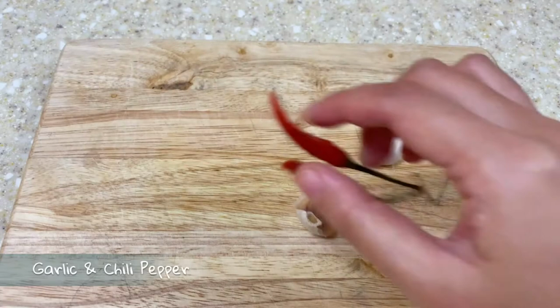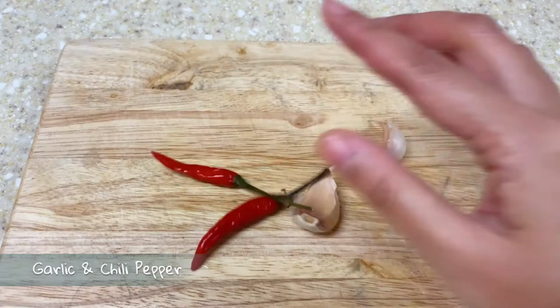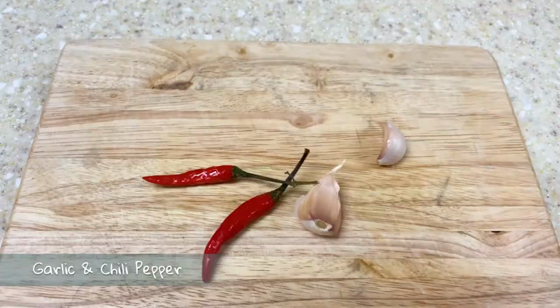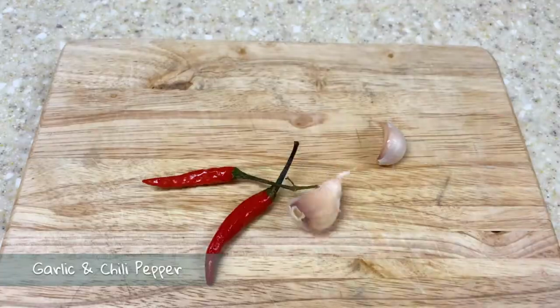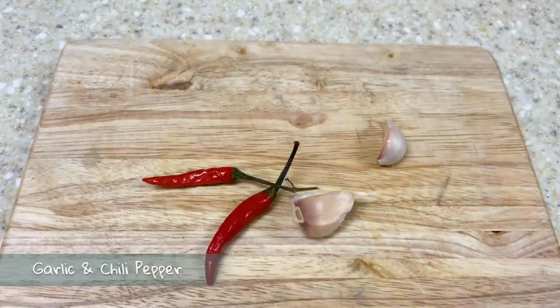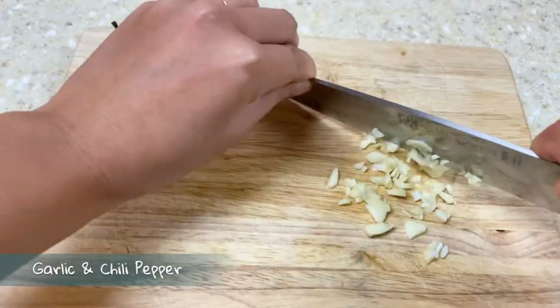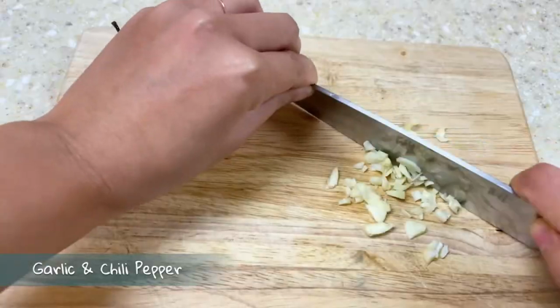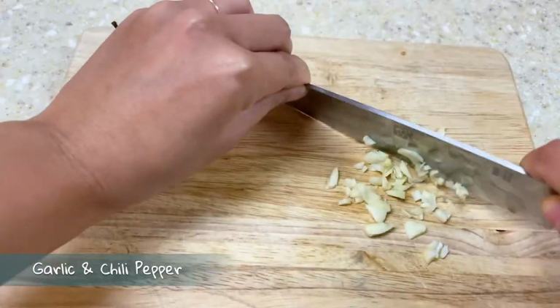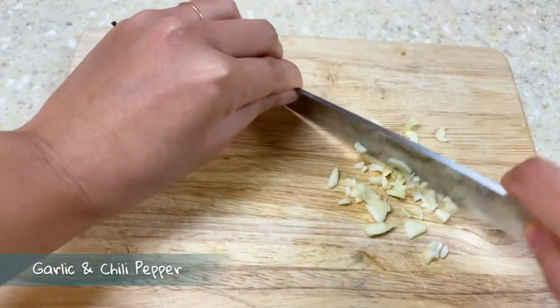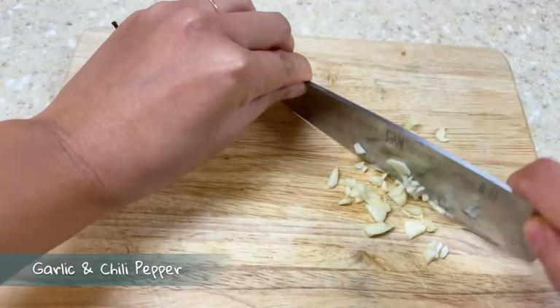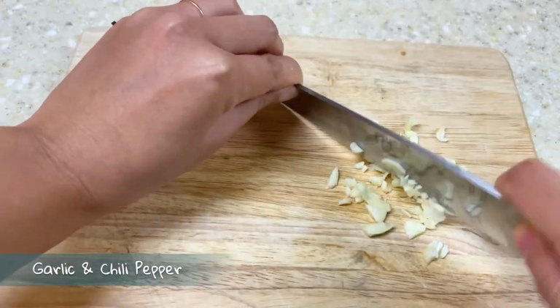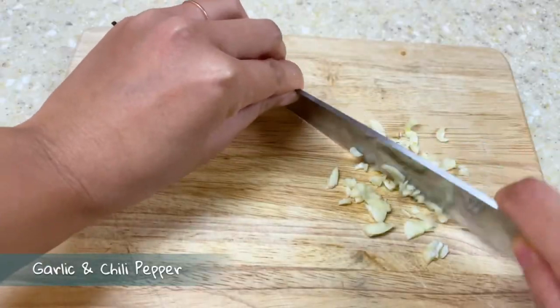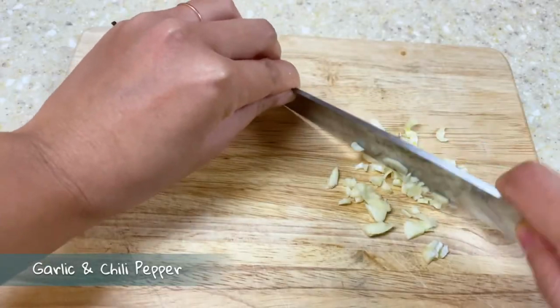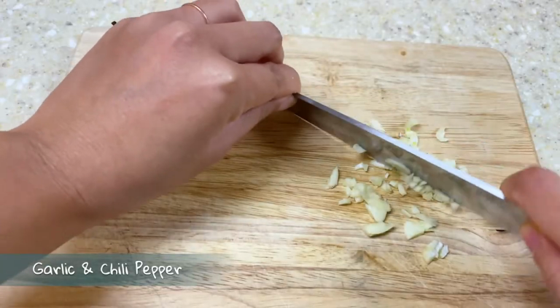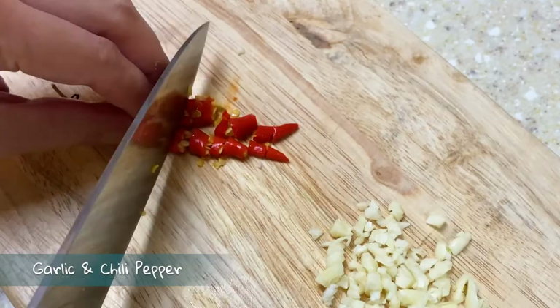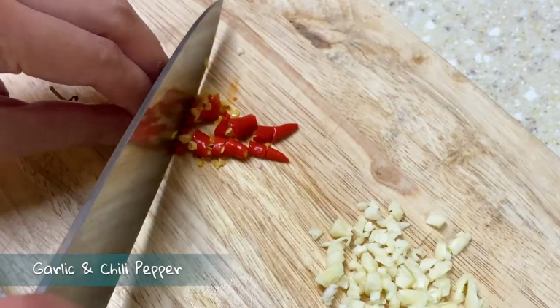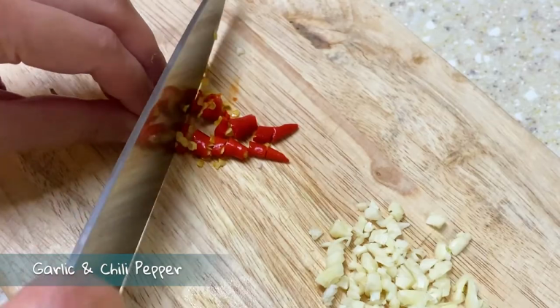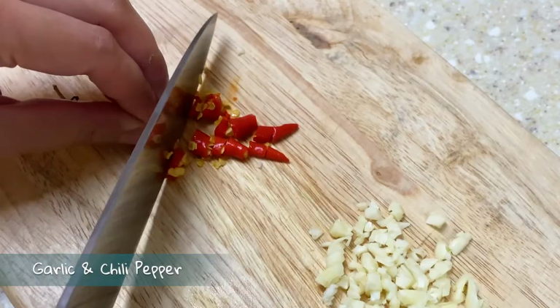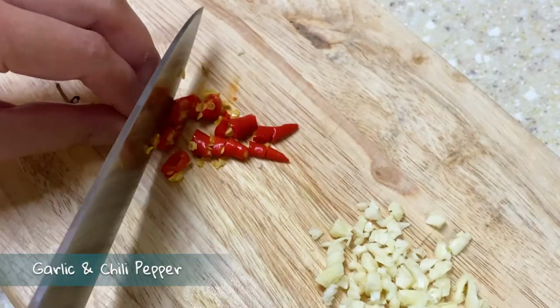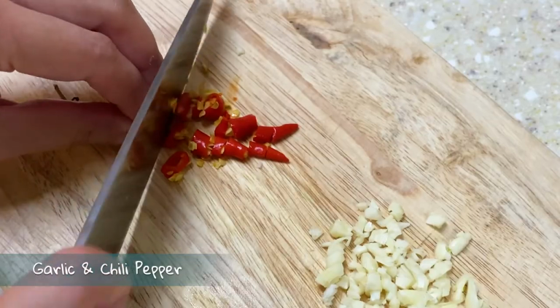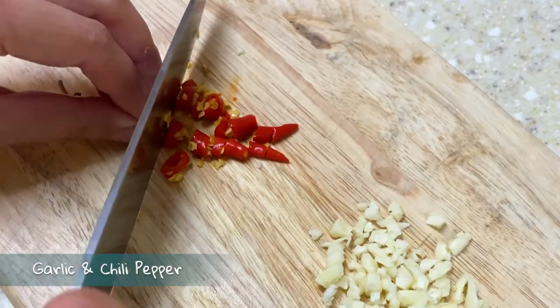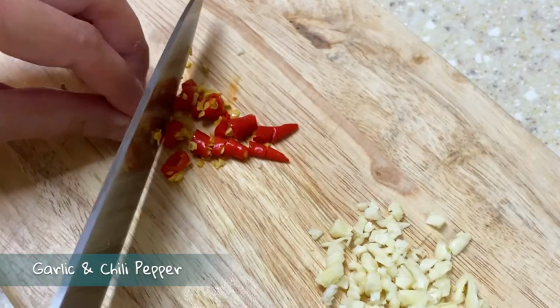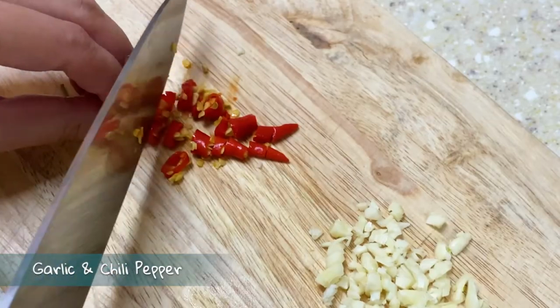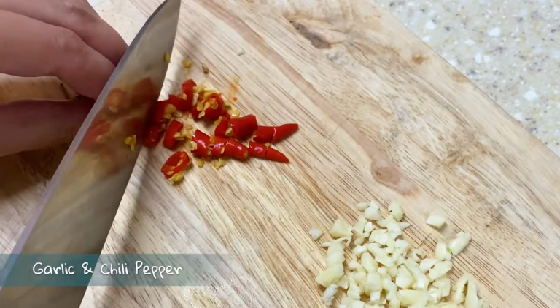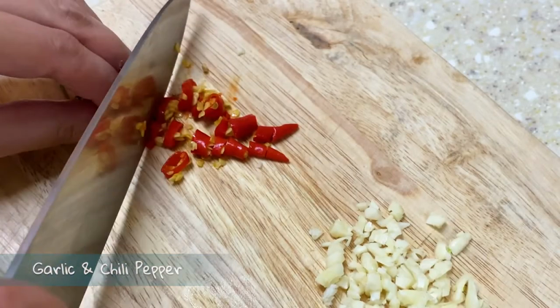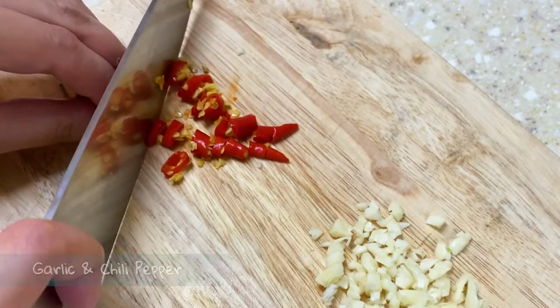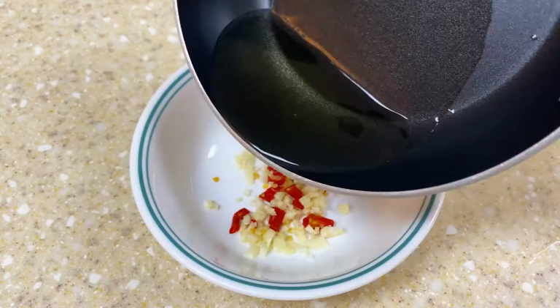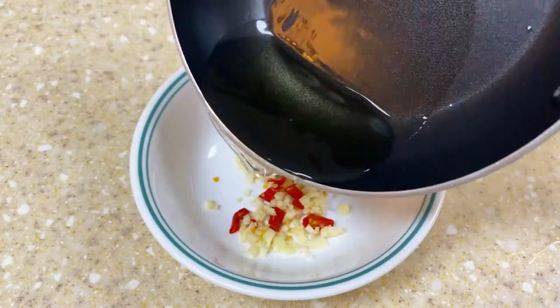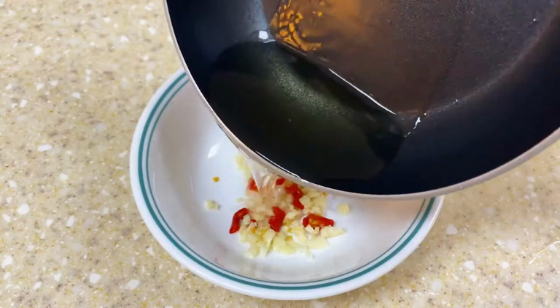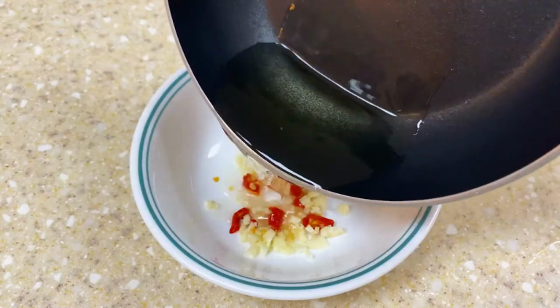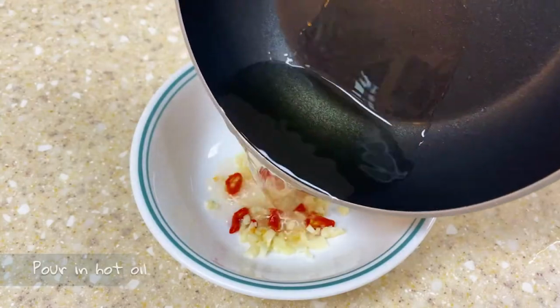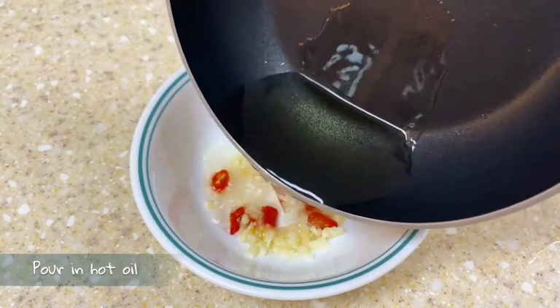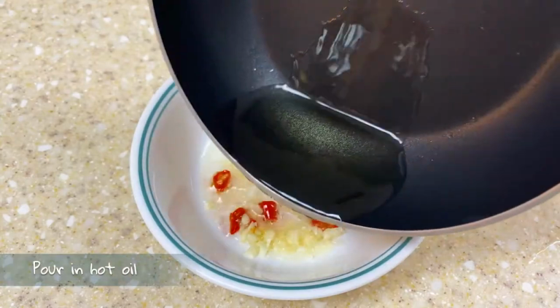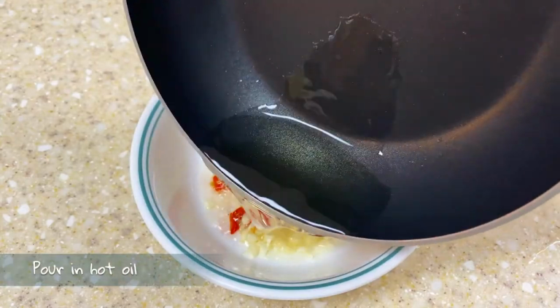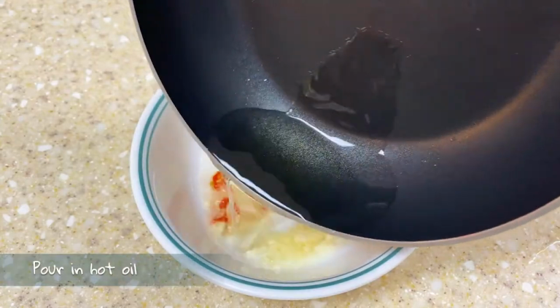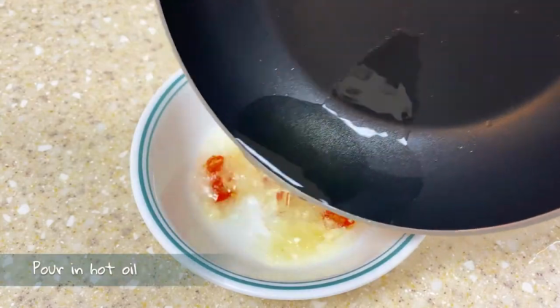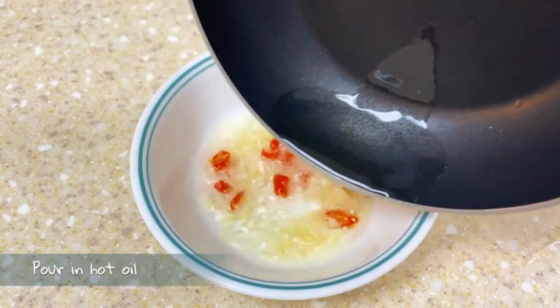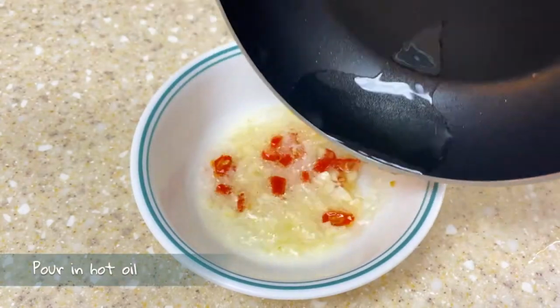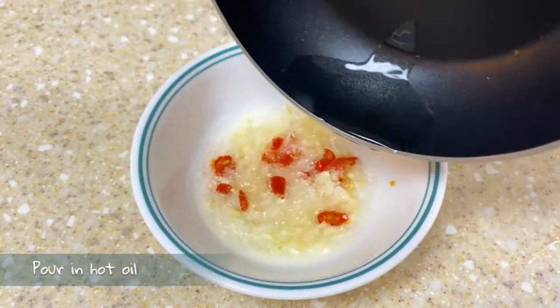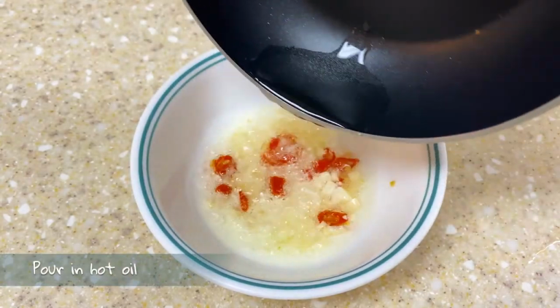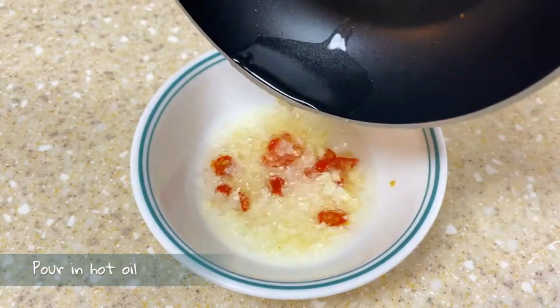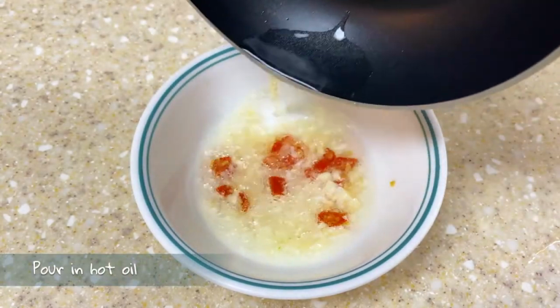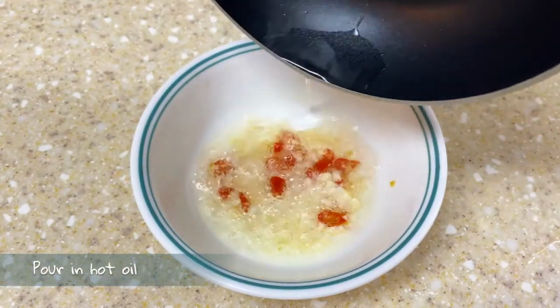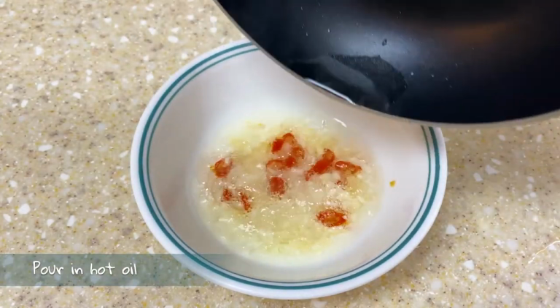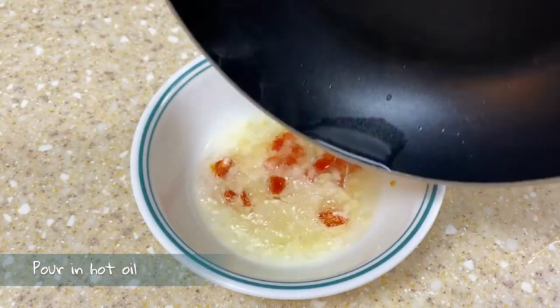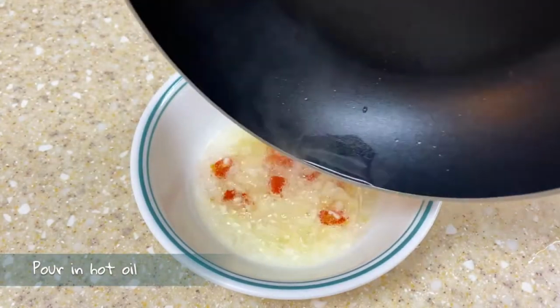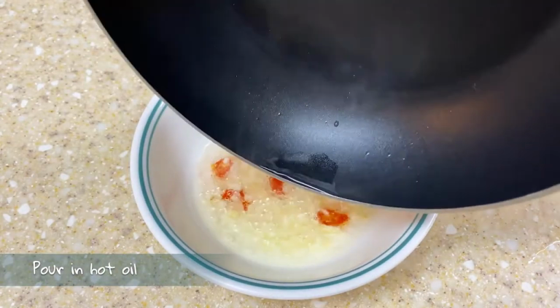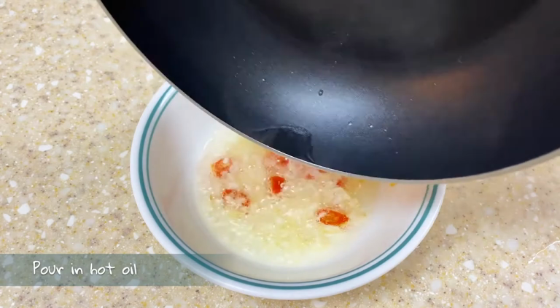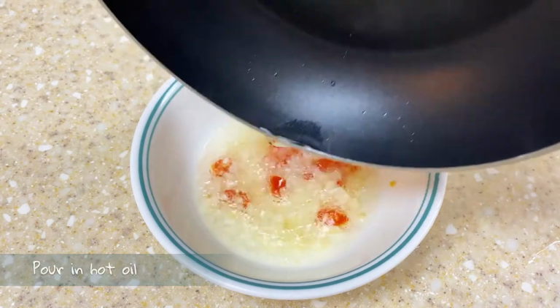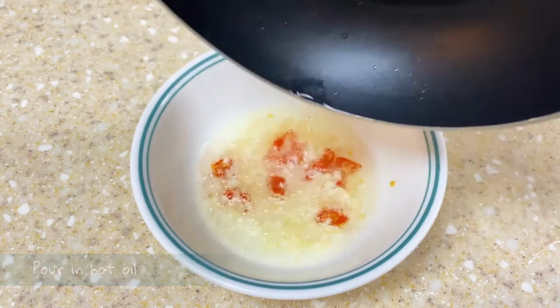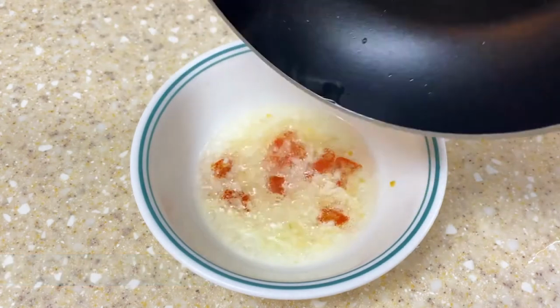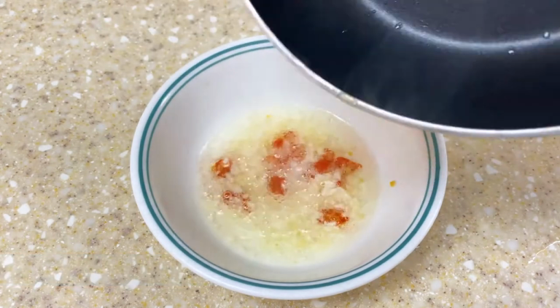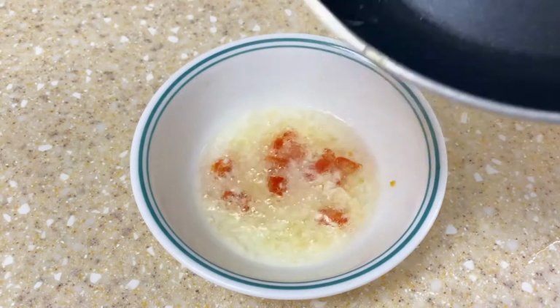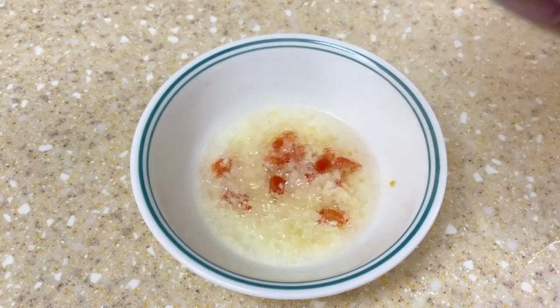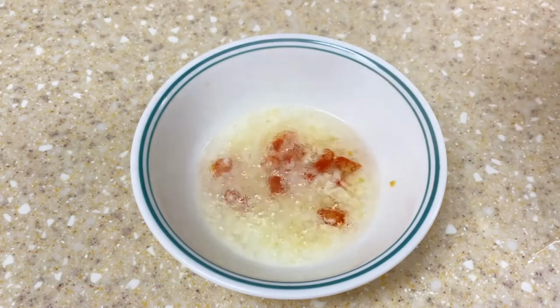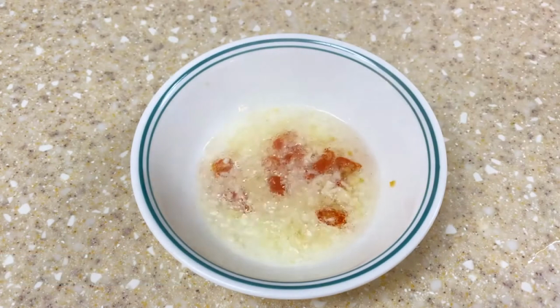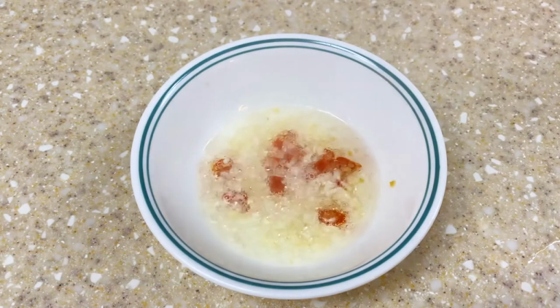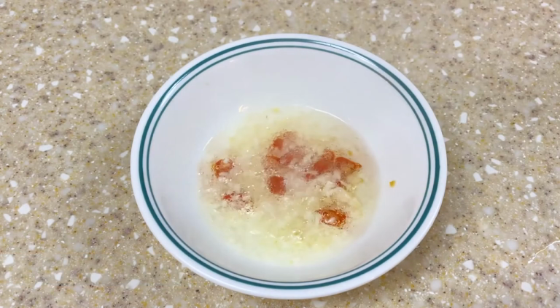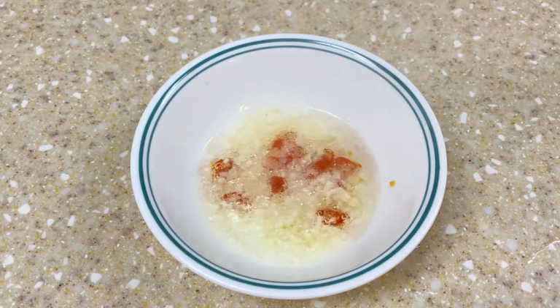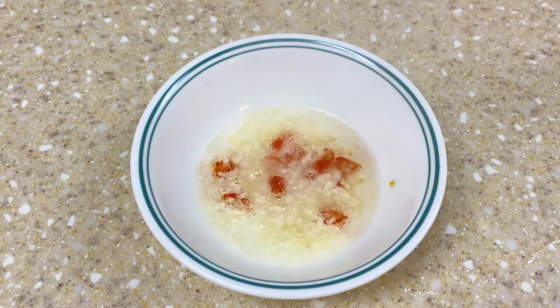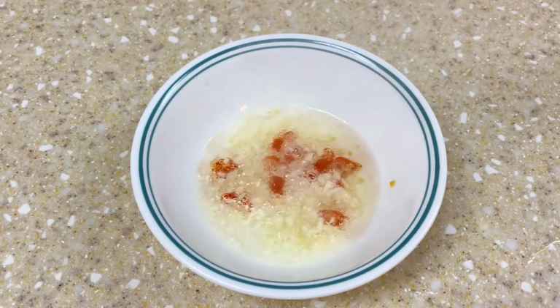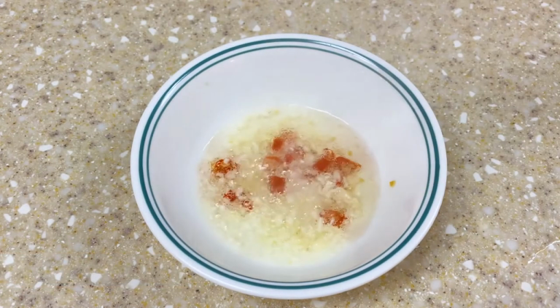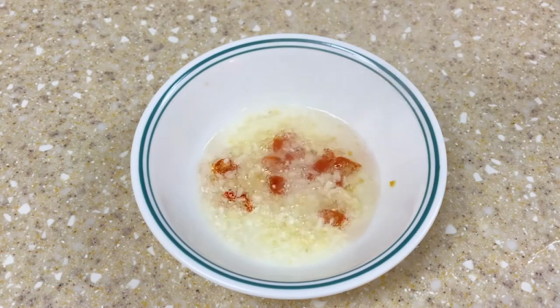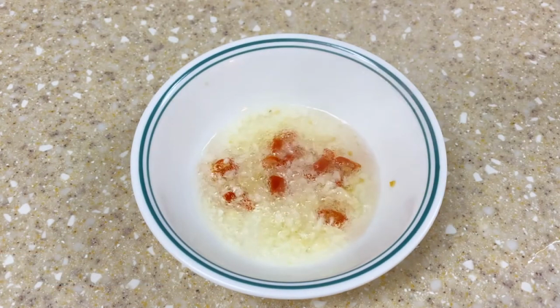For the sauce we're going to chop some garlic and chili pepper, and pour in some hot oil so the fragrance of the garlic can be fully released.